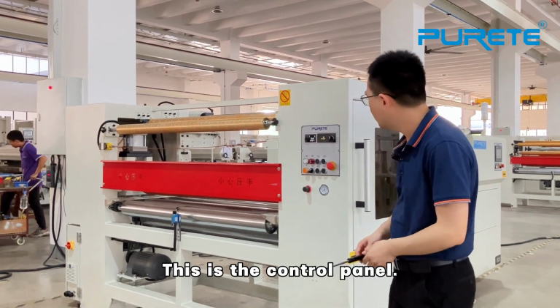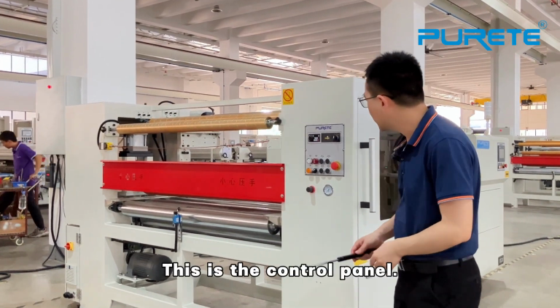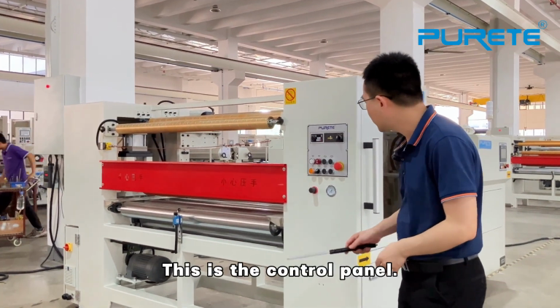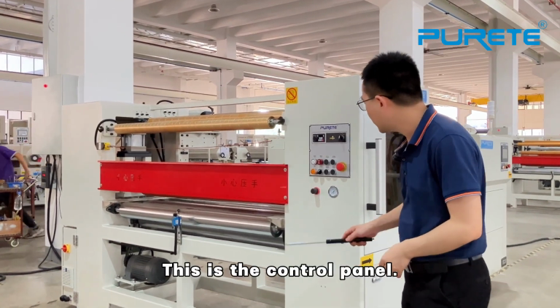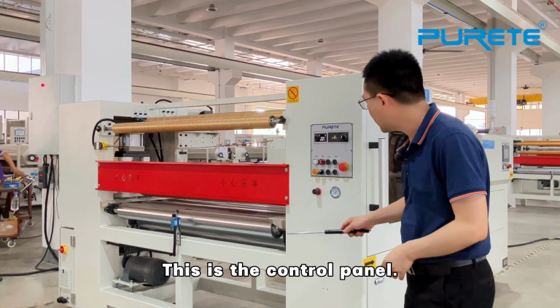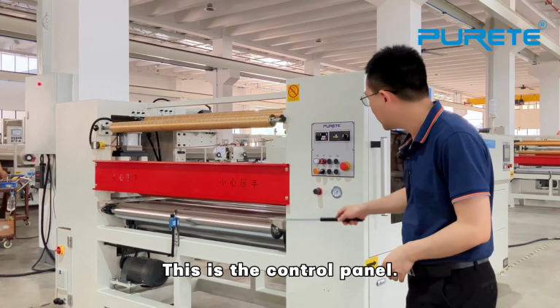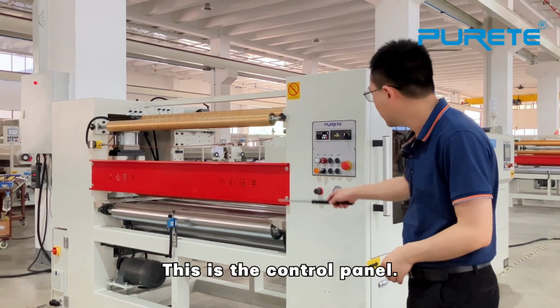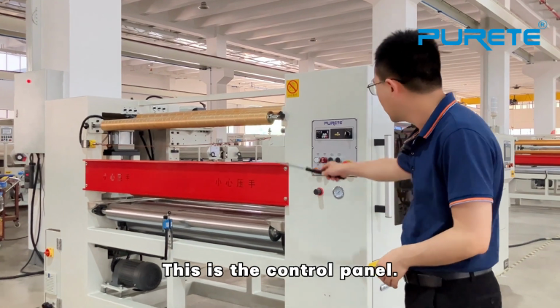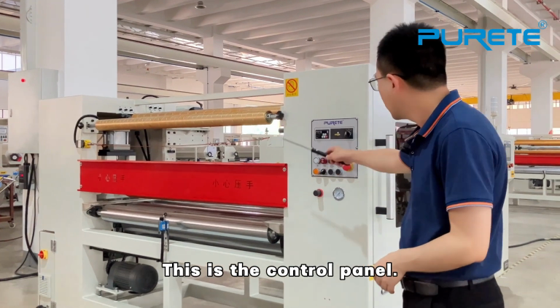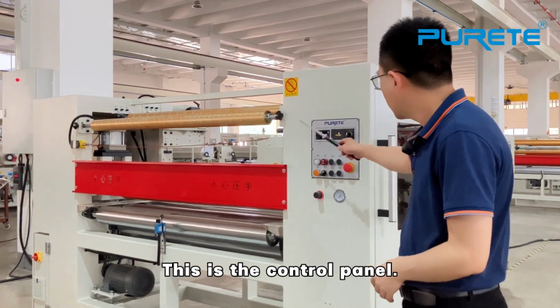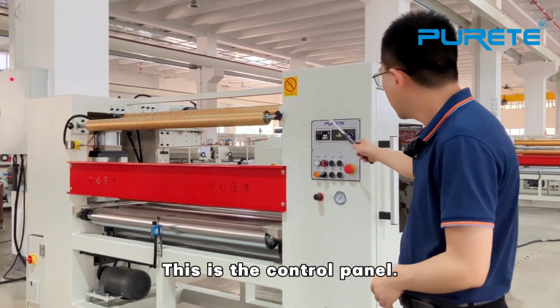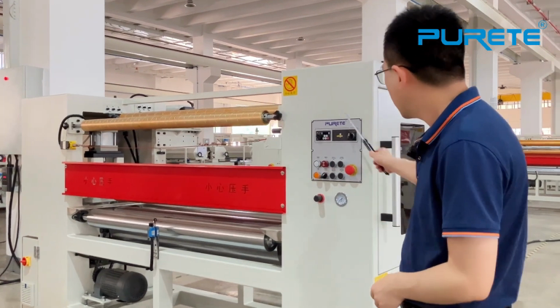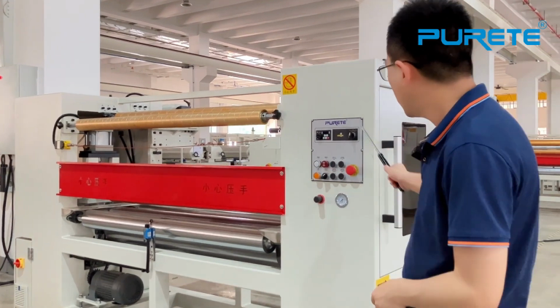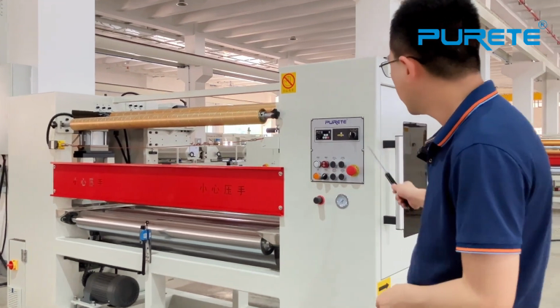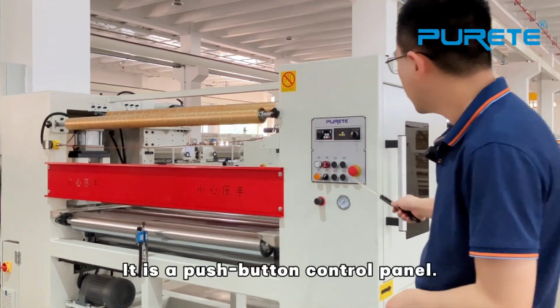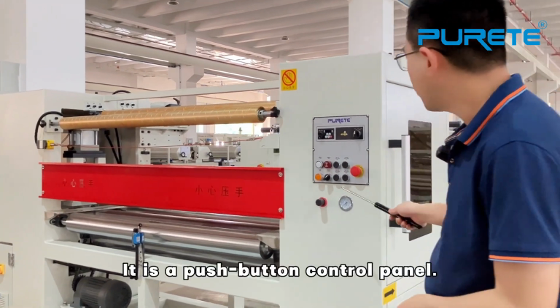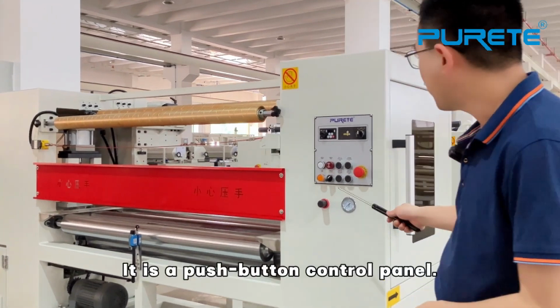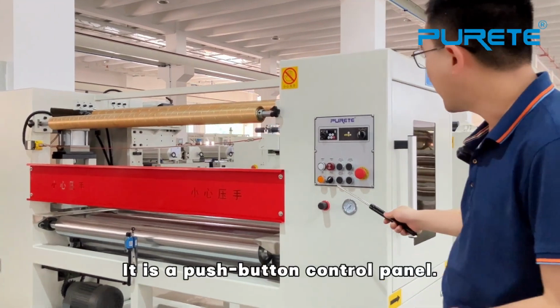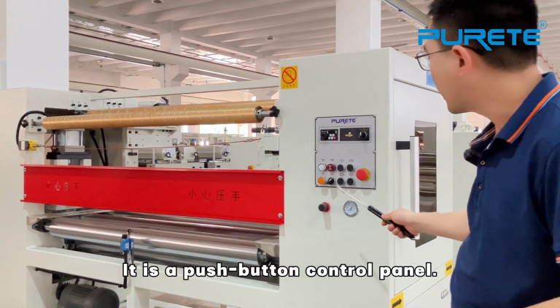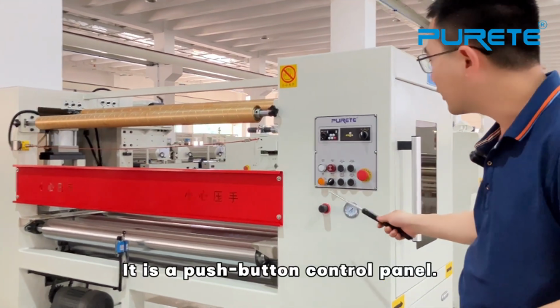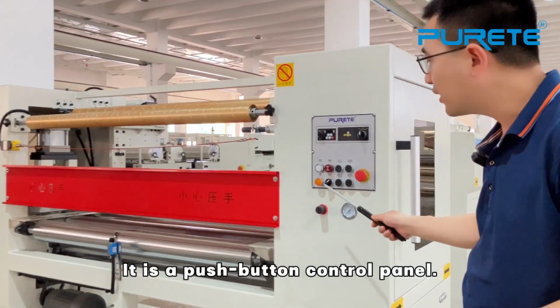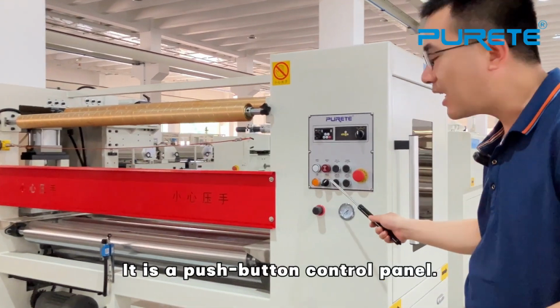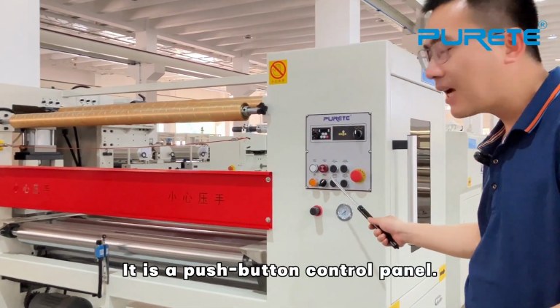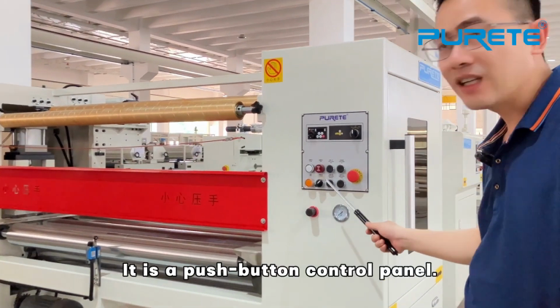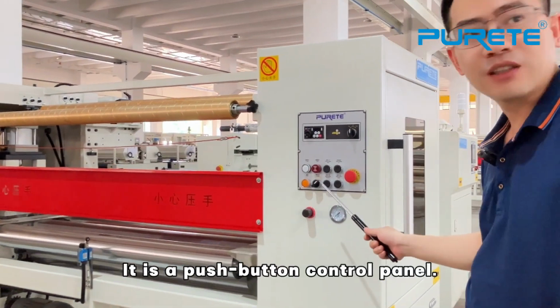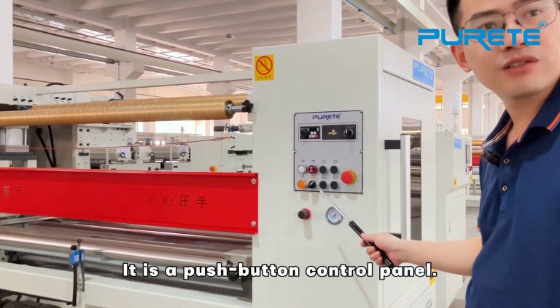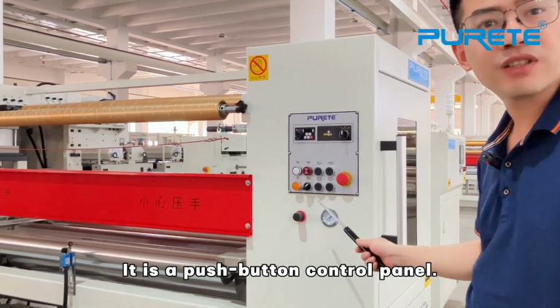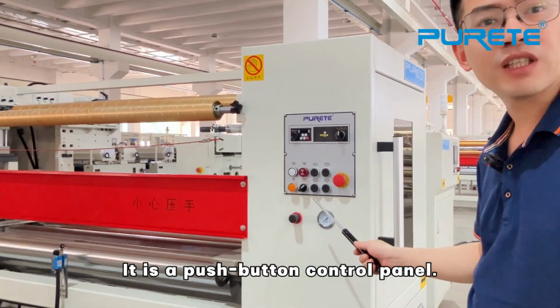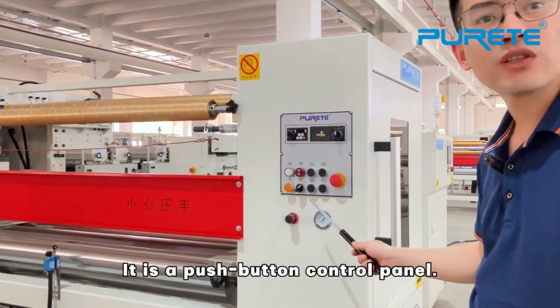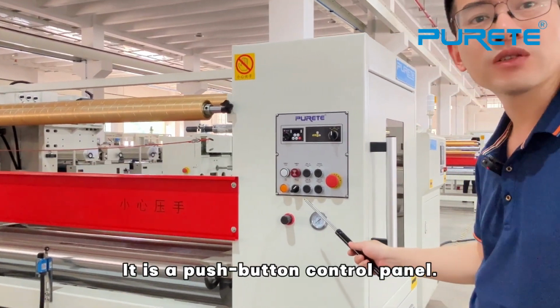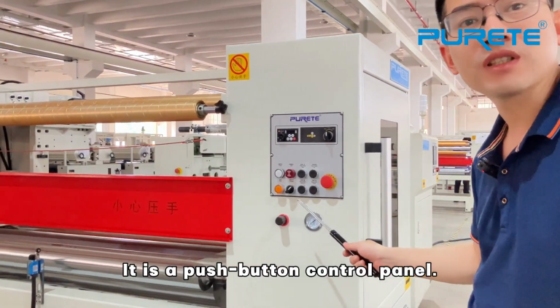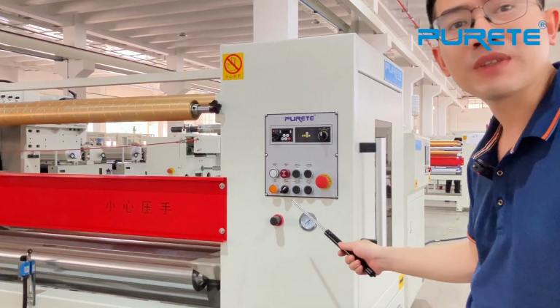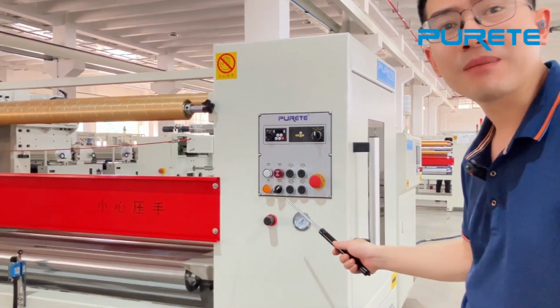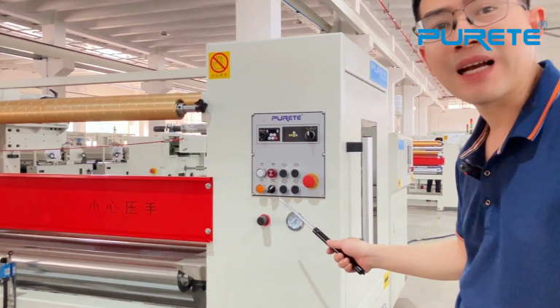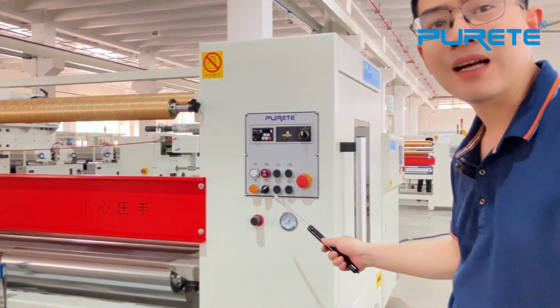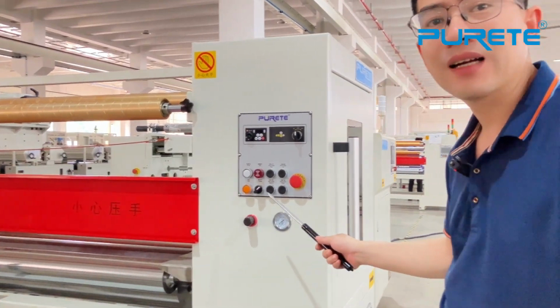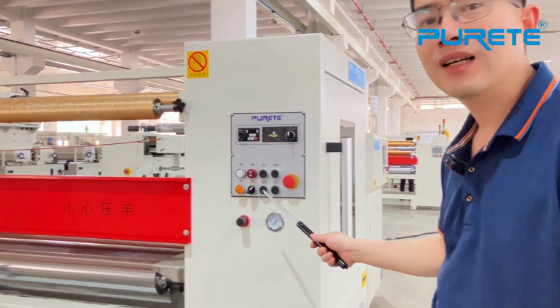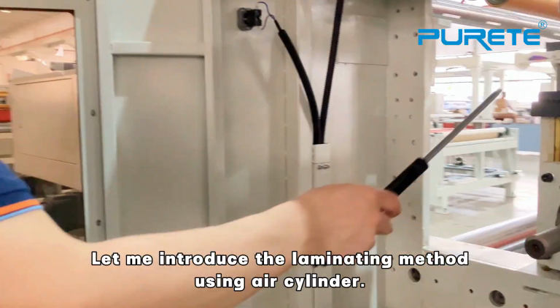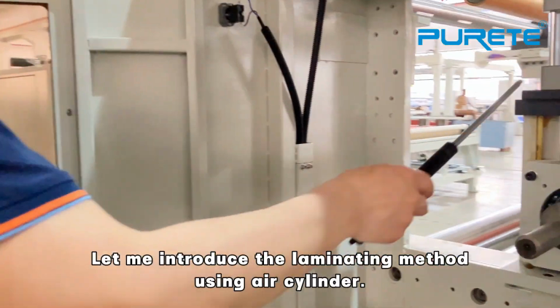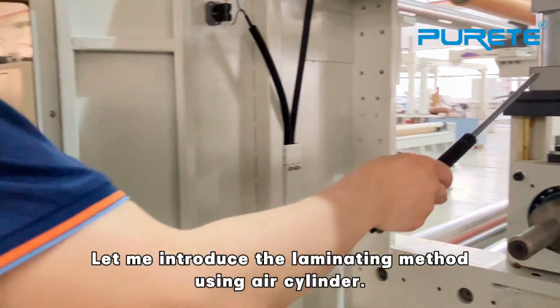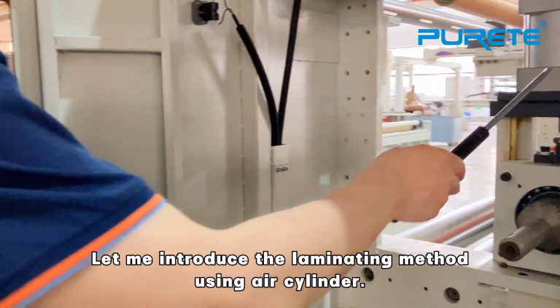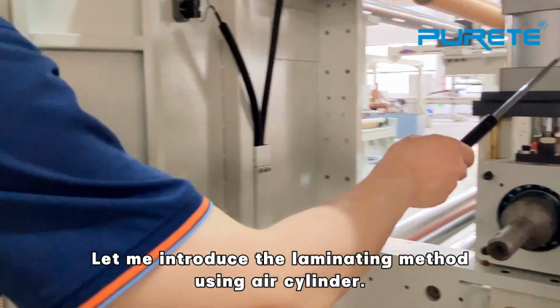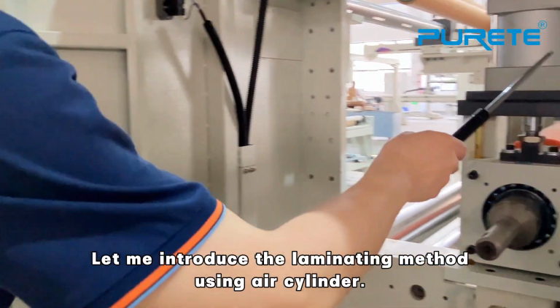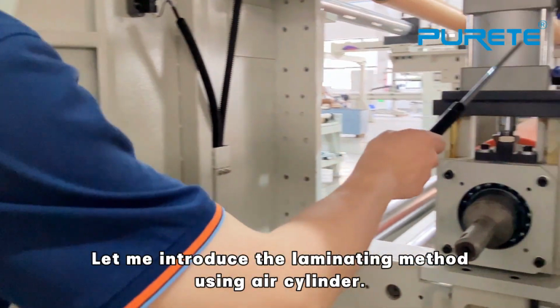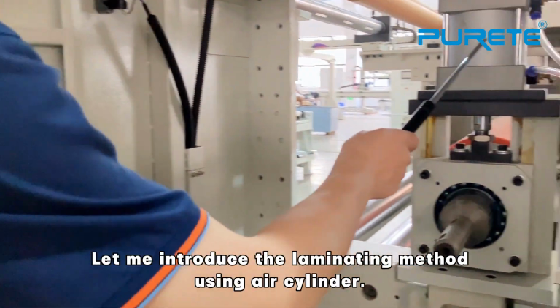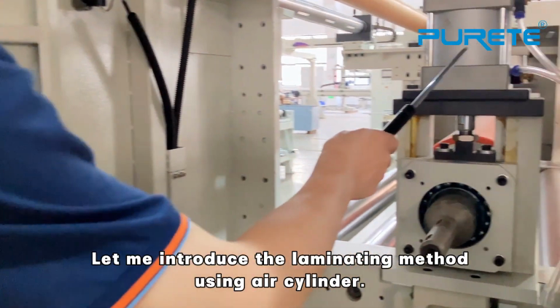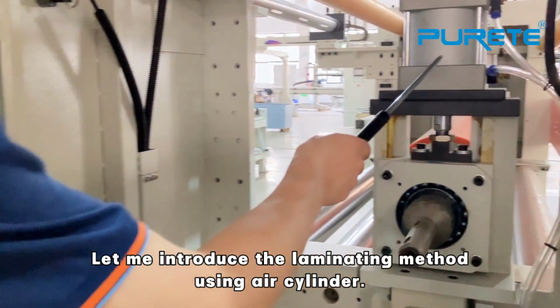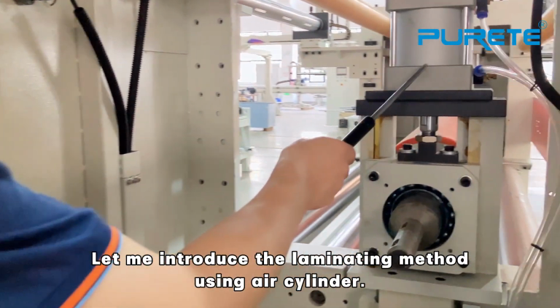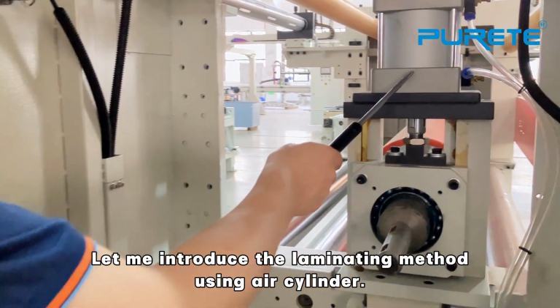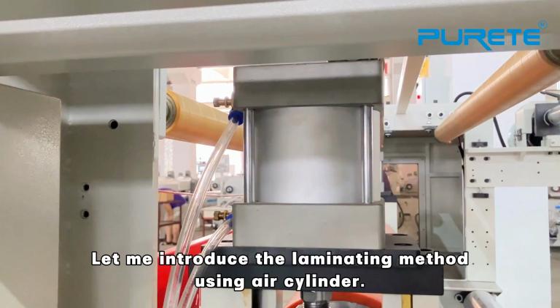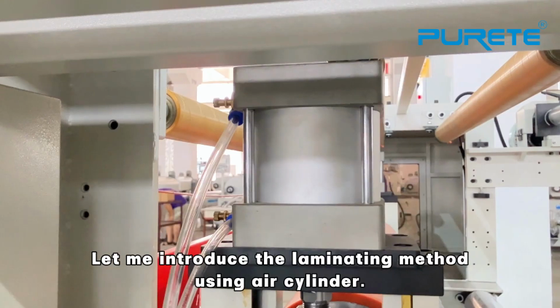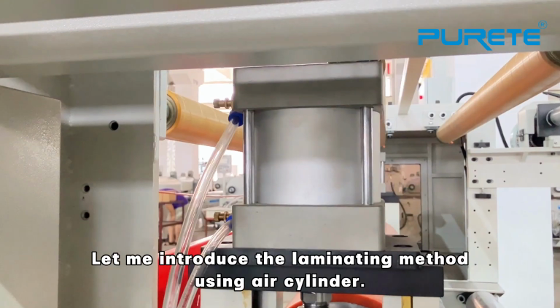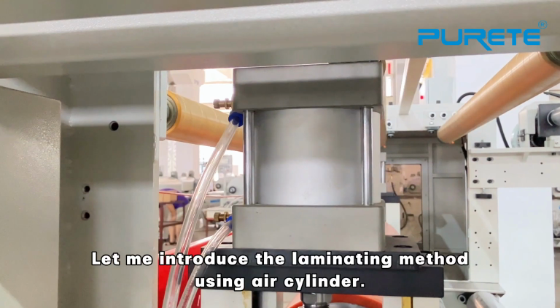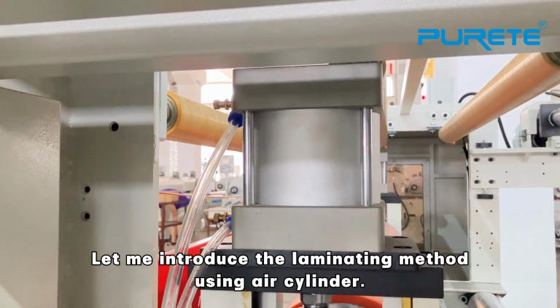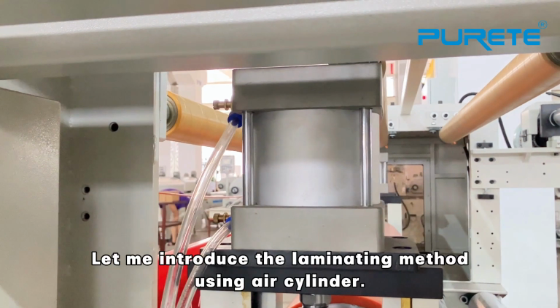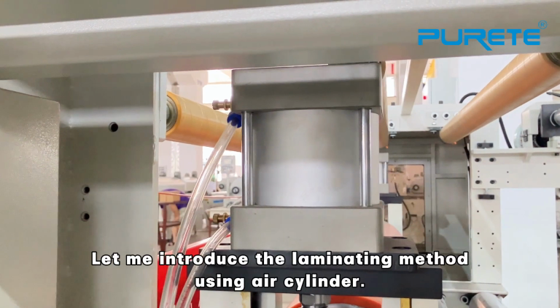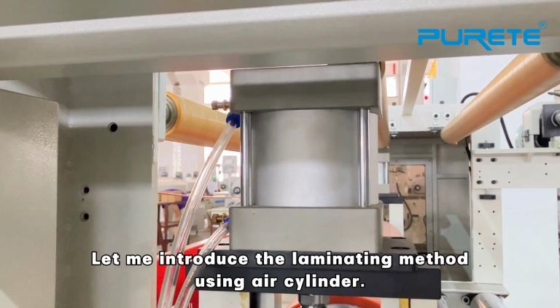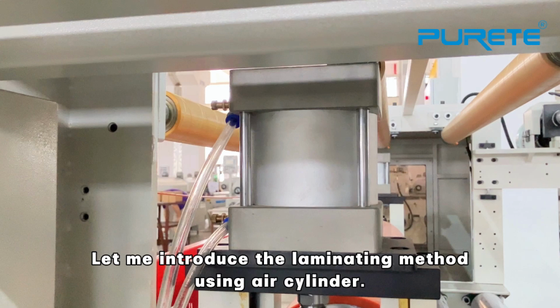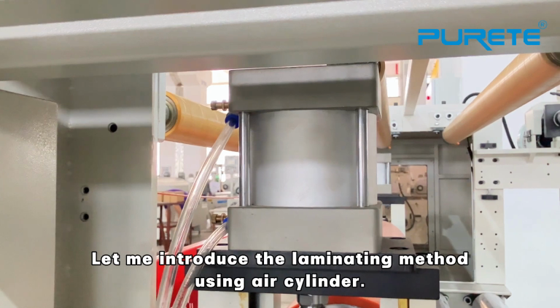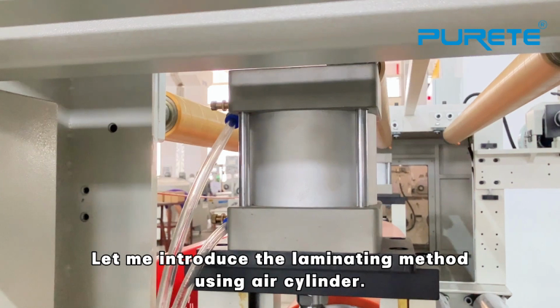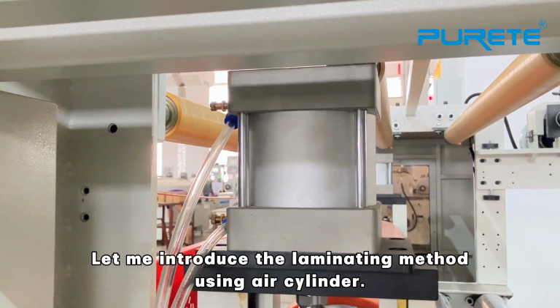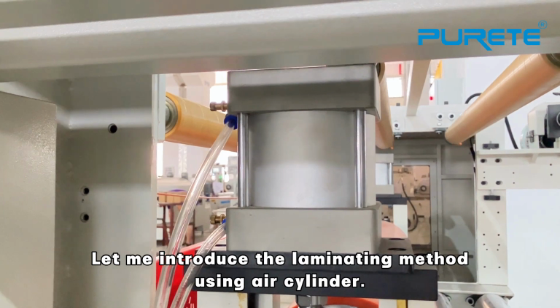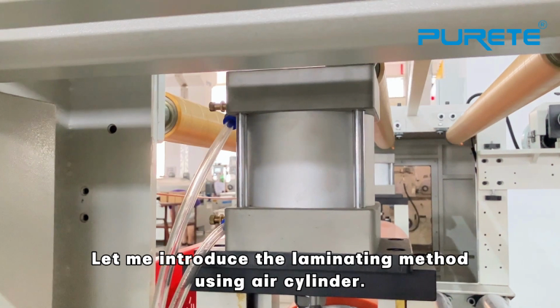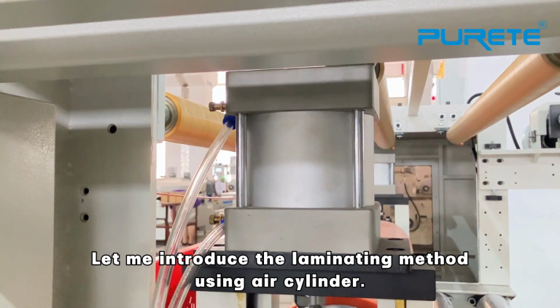First is the control panel. The control panel features a touch-screen button interface. Let me introduce the Laminating machine using a cleaner.